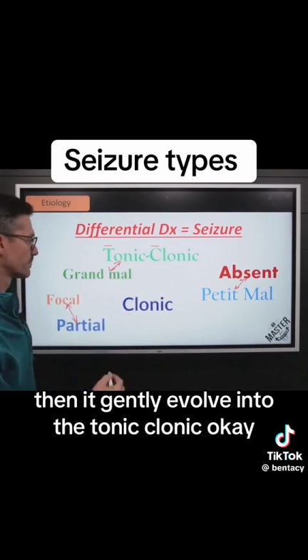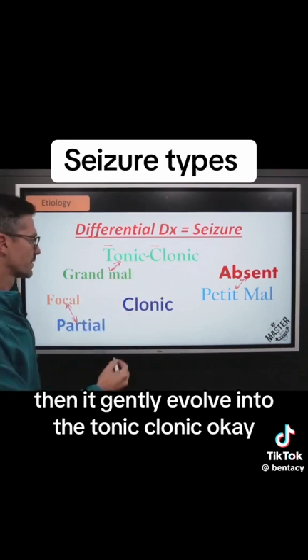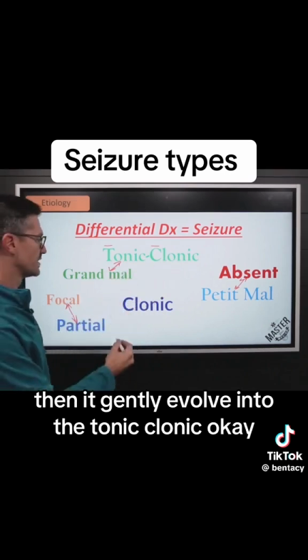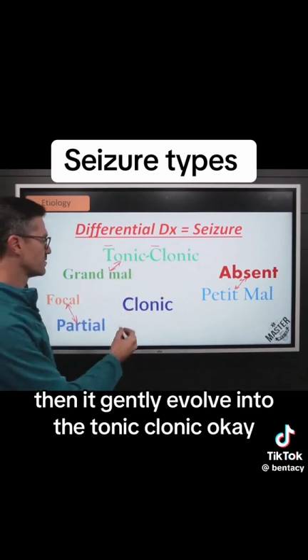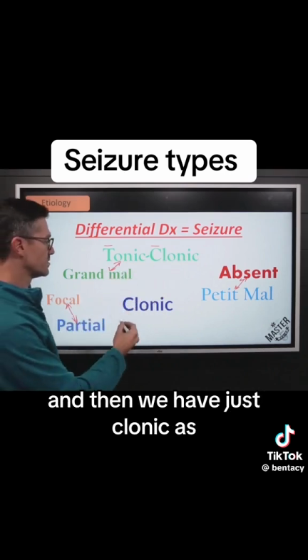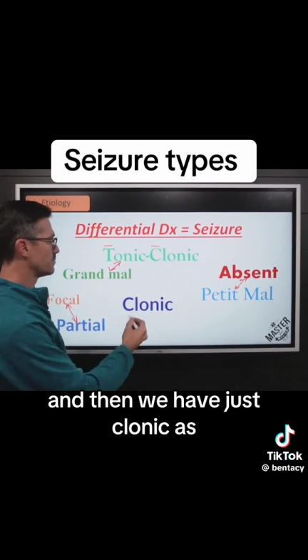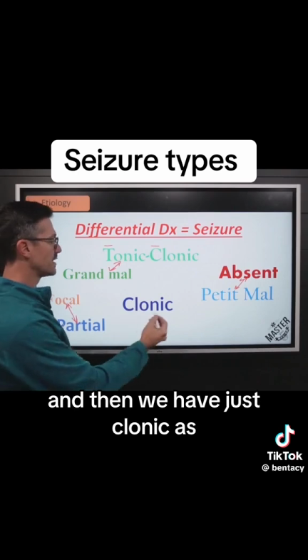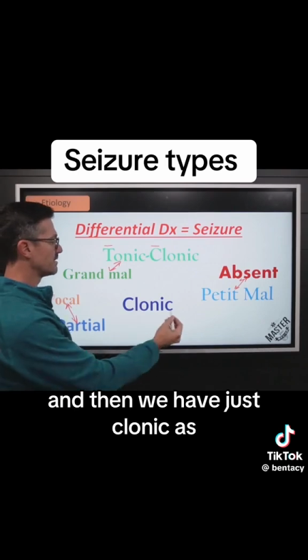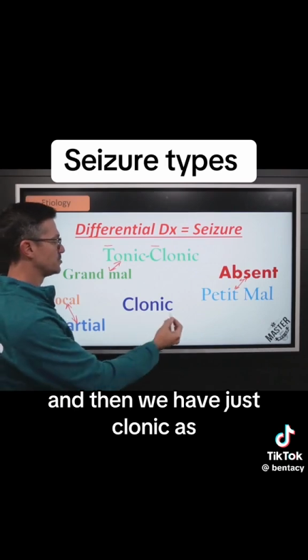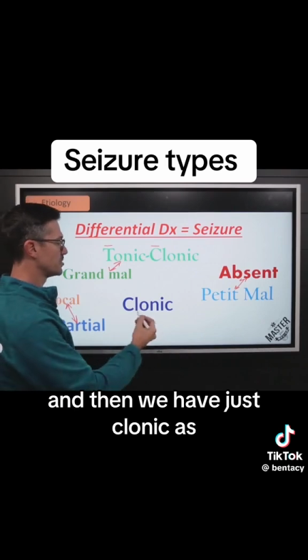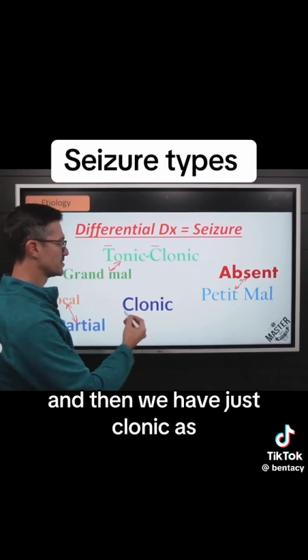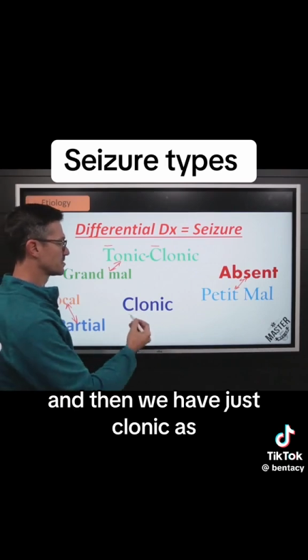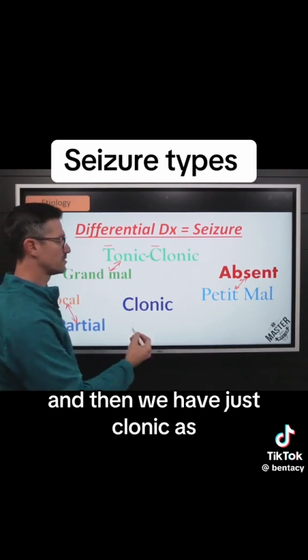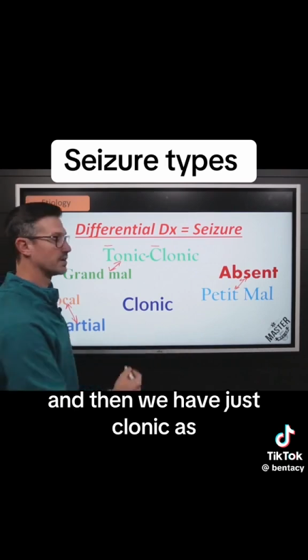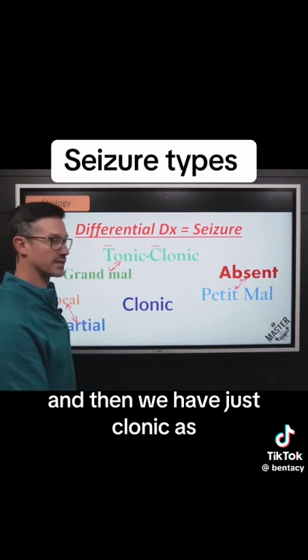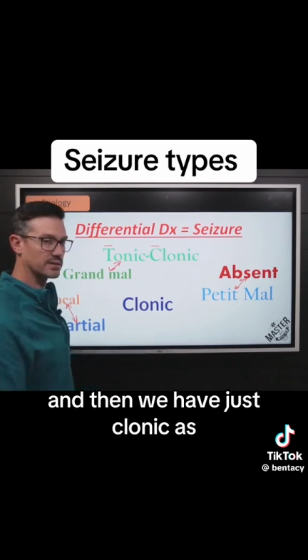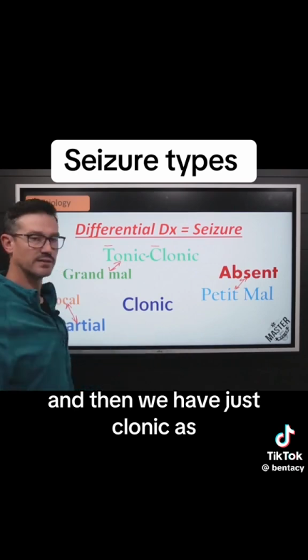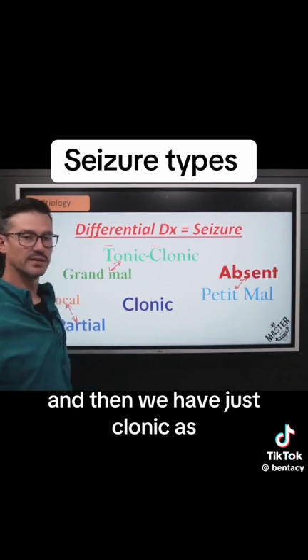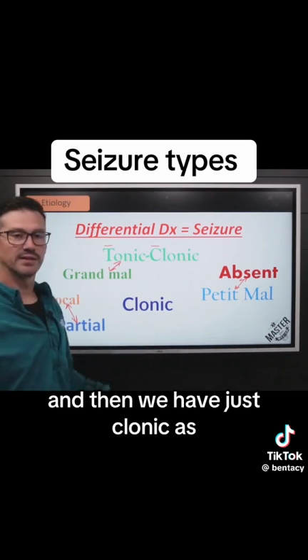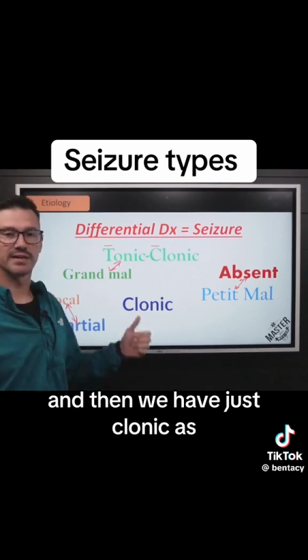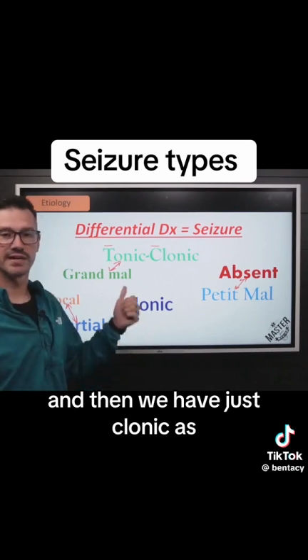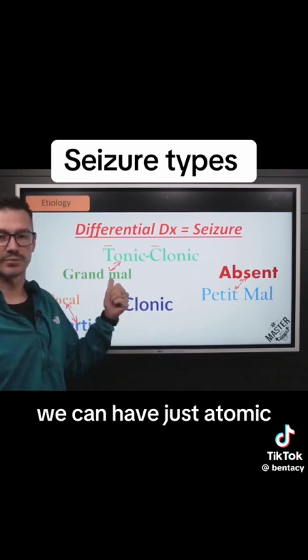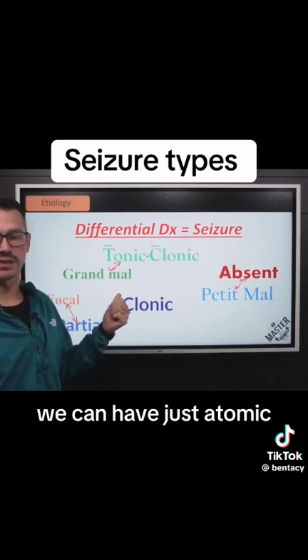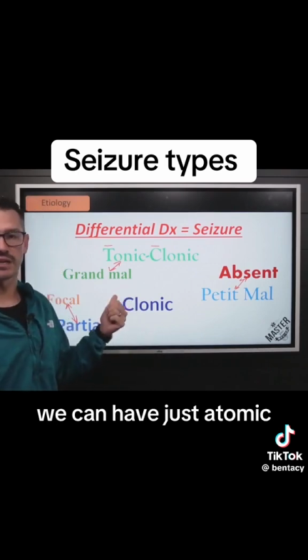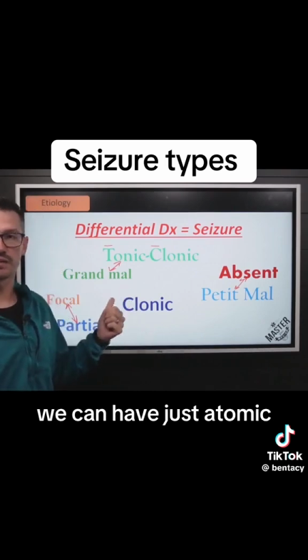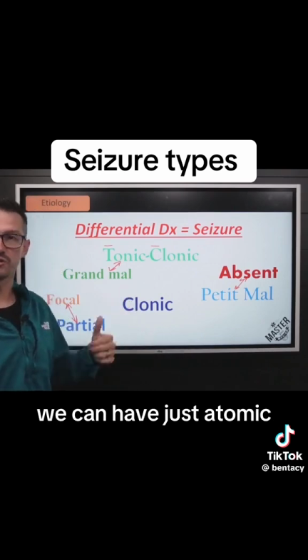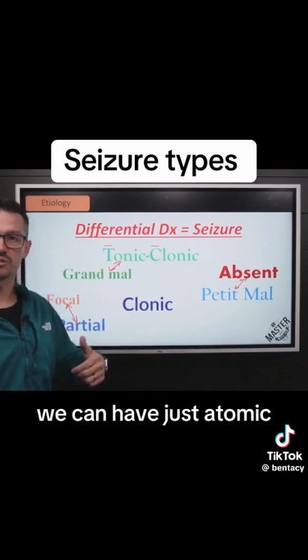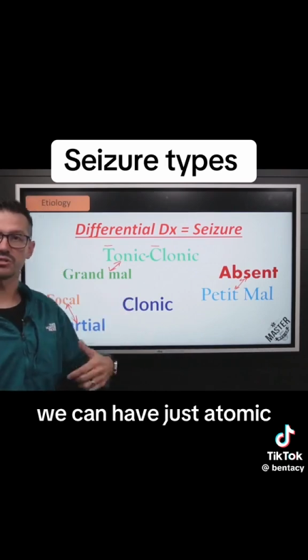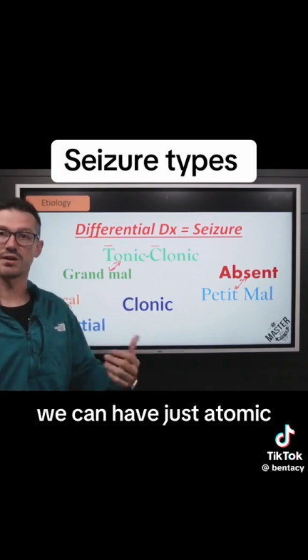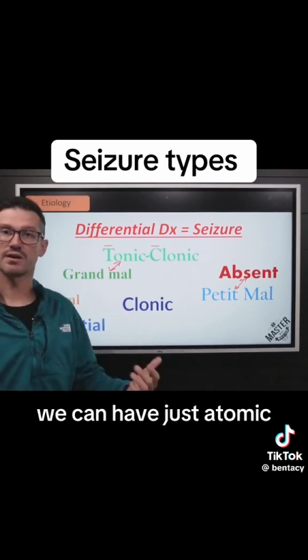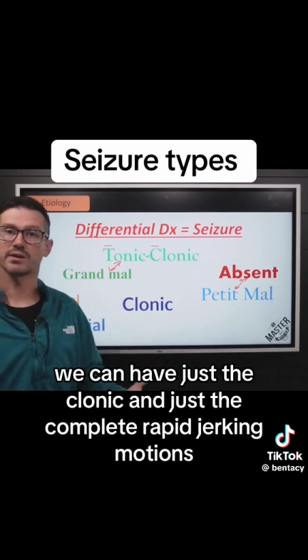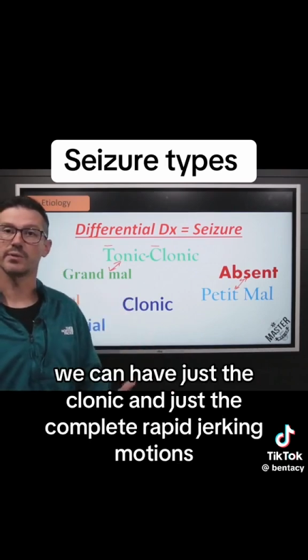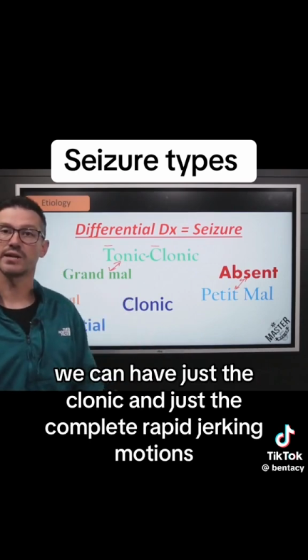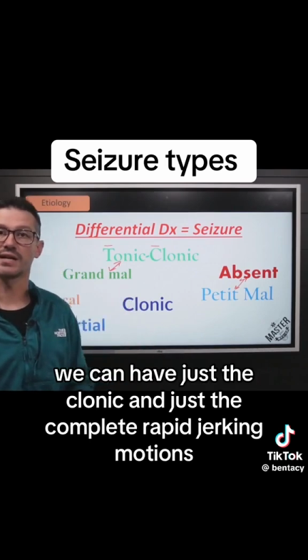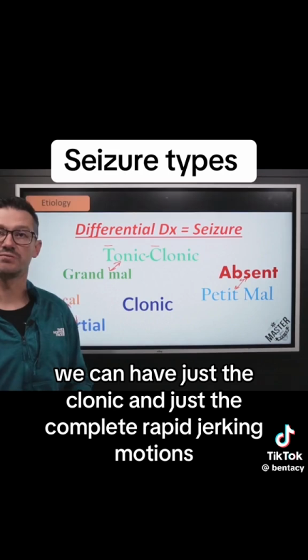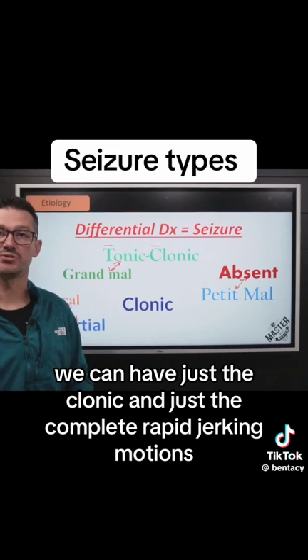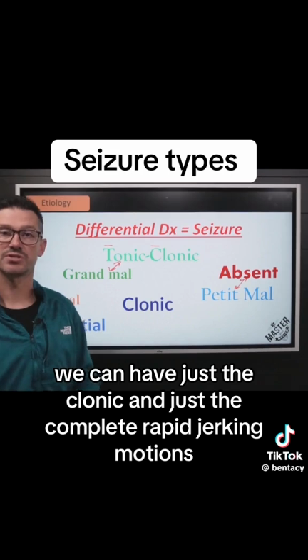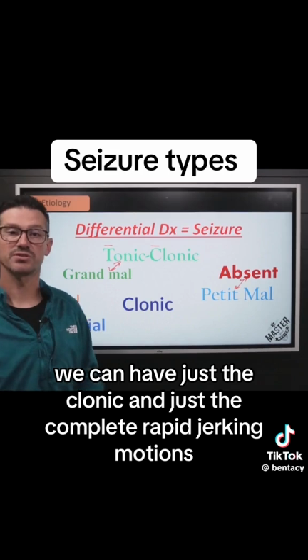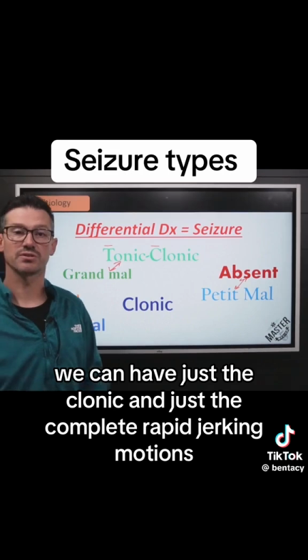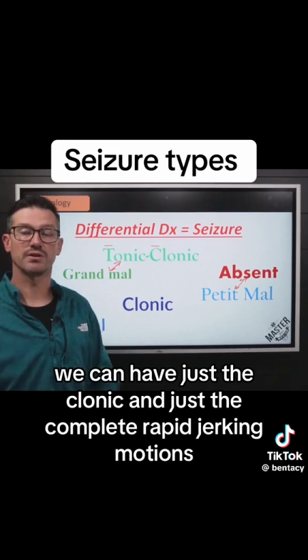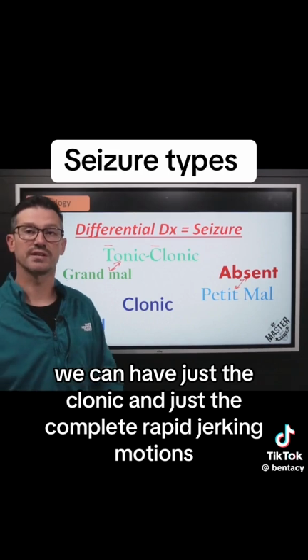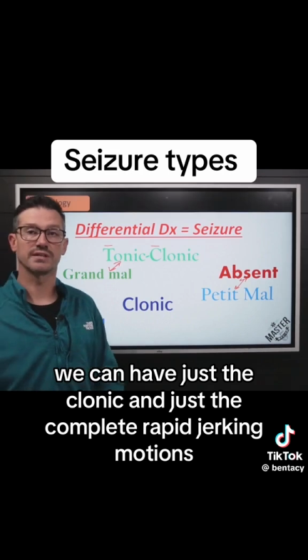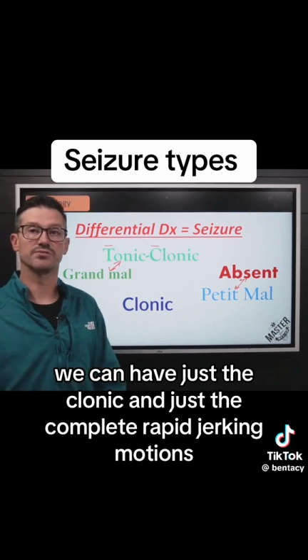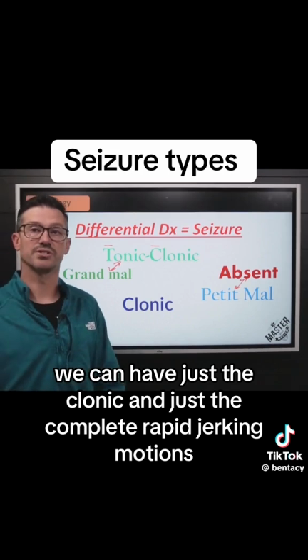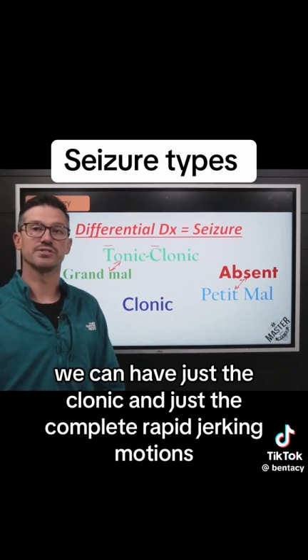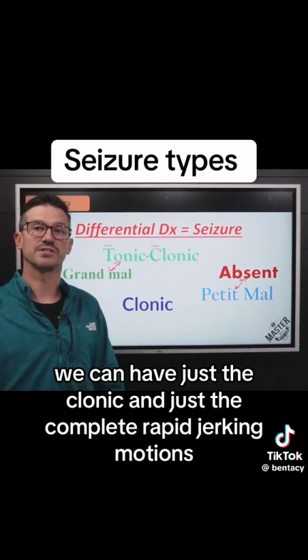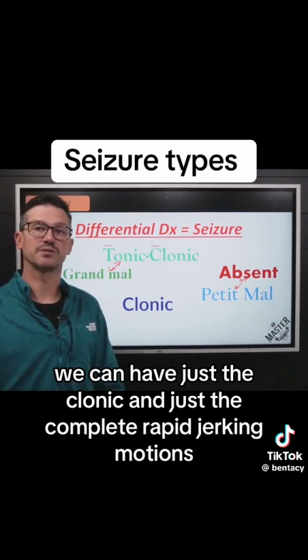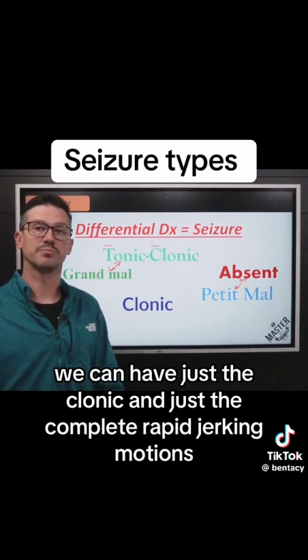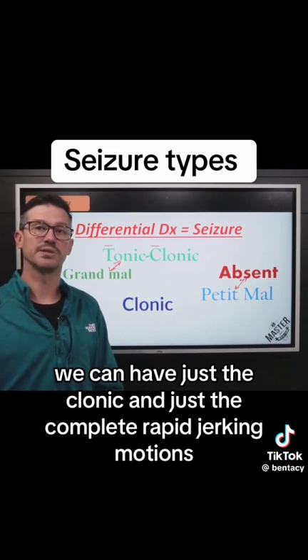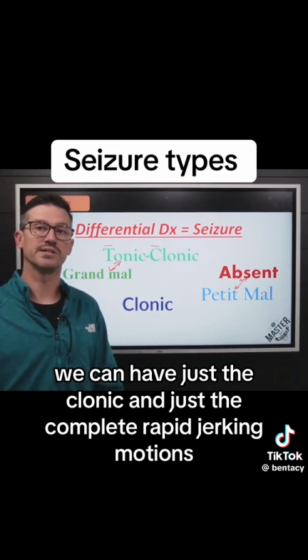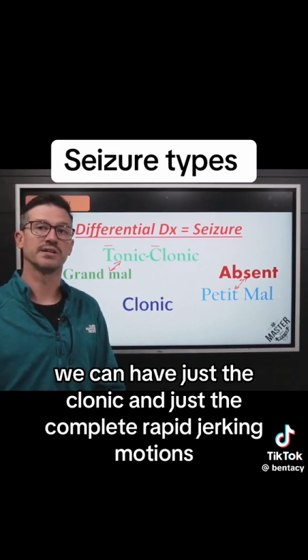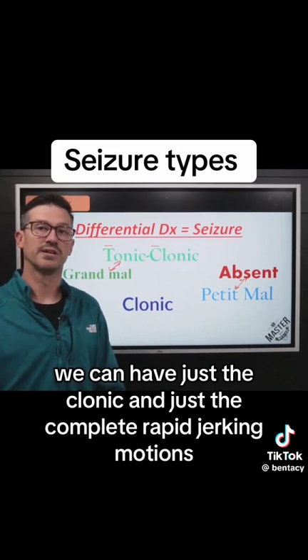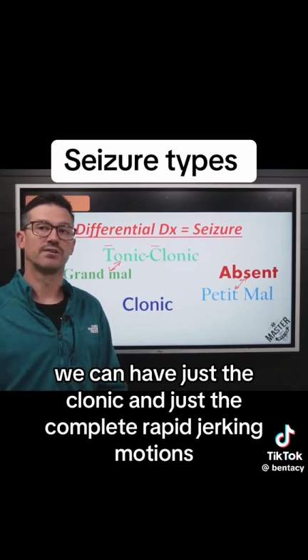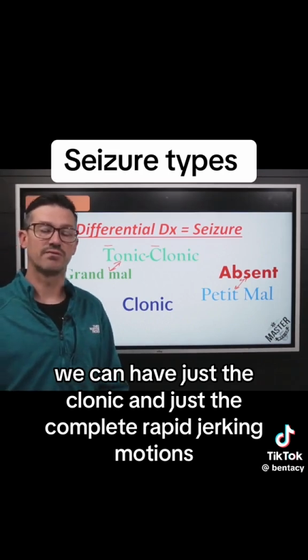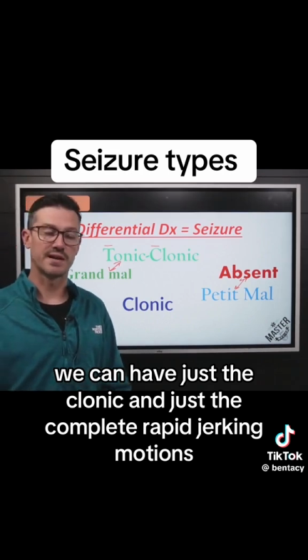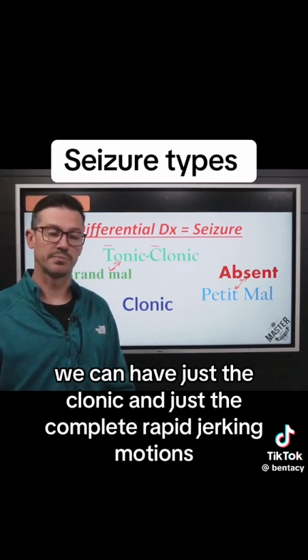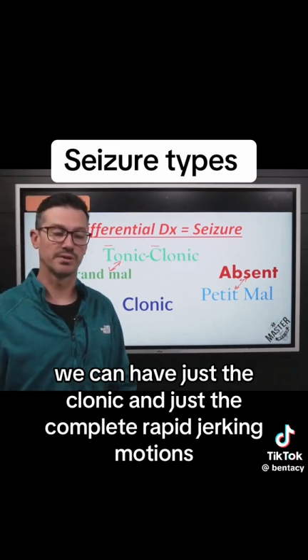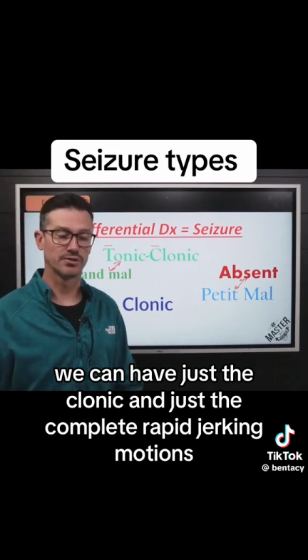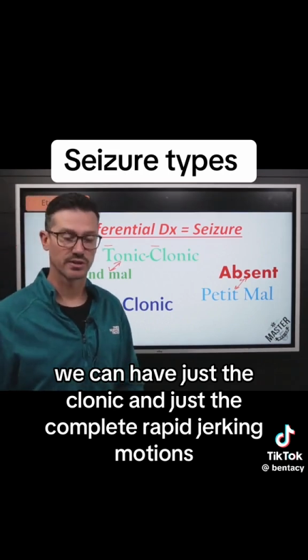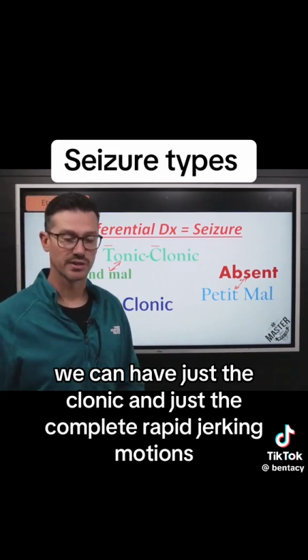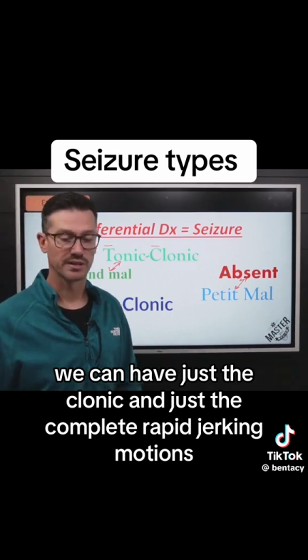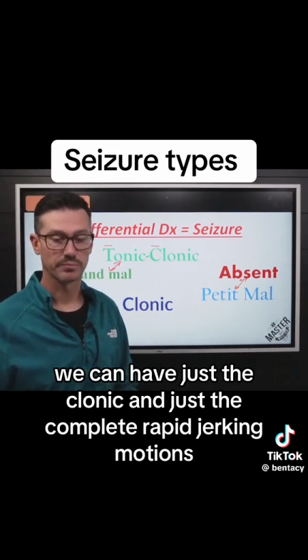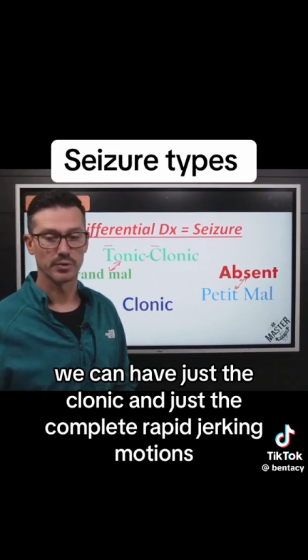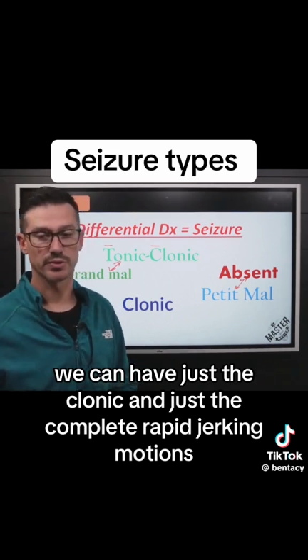And then we have just clonic. Just as we can have just the tonic, we can also have just the clonic — just the complete rapid jerking motions.